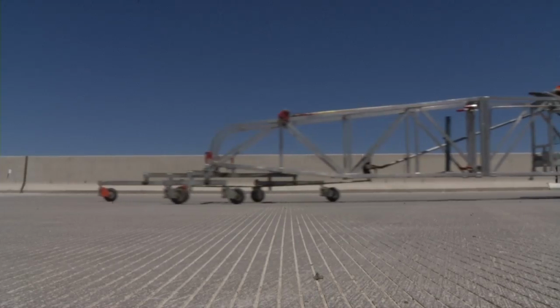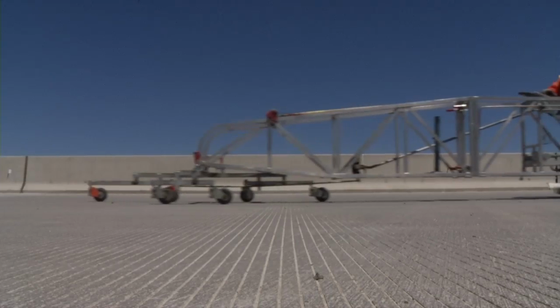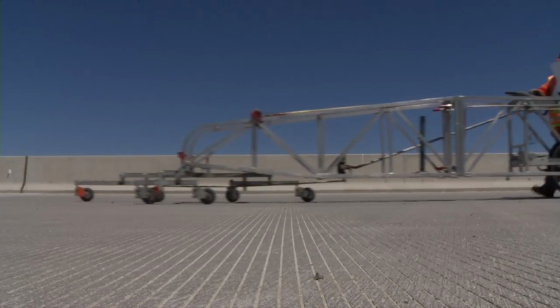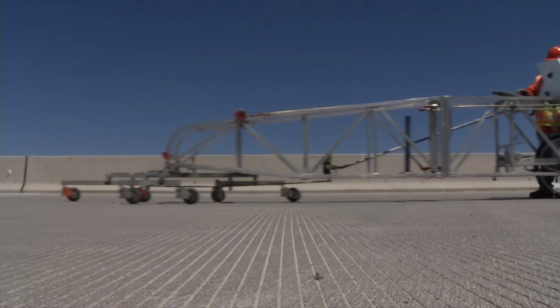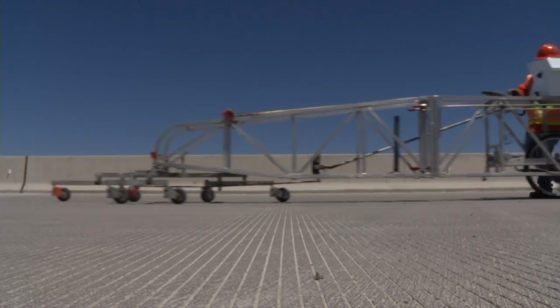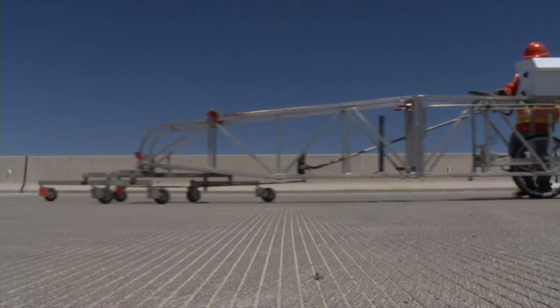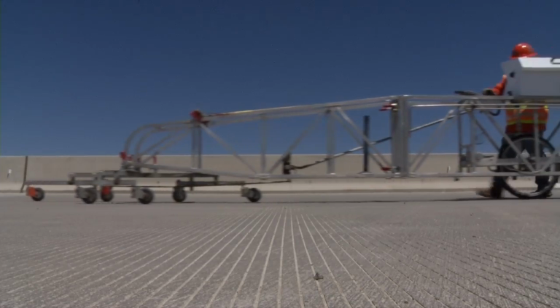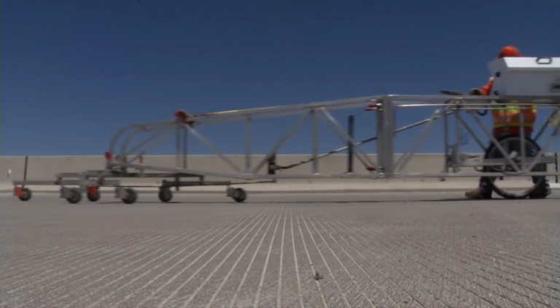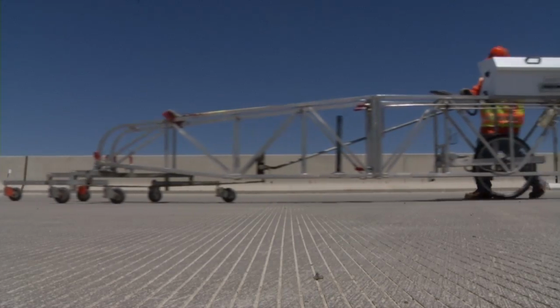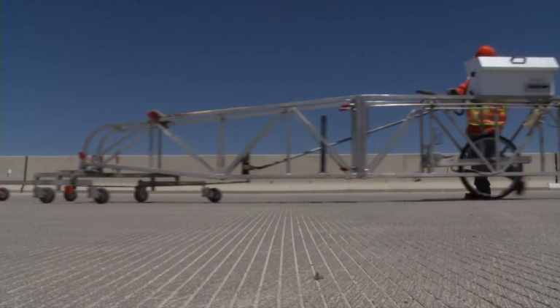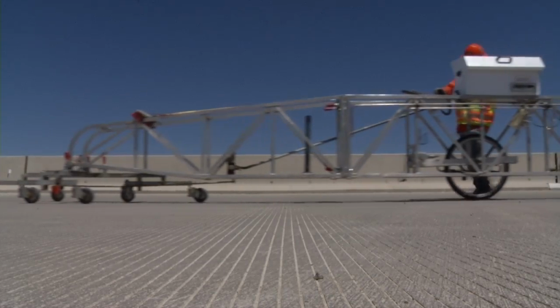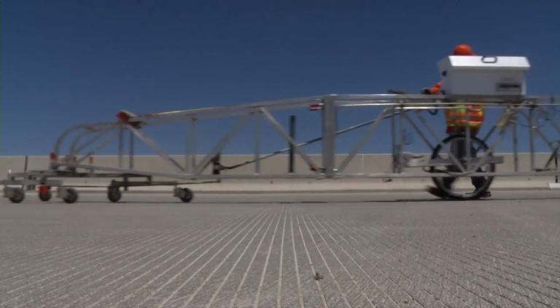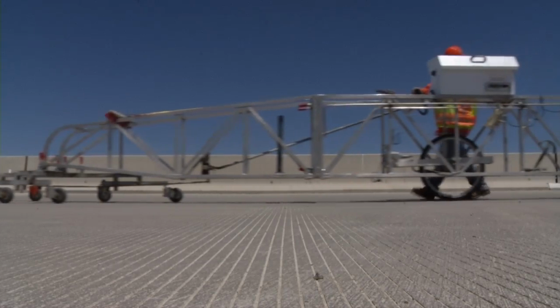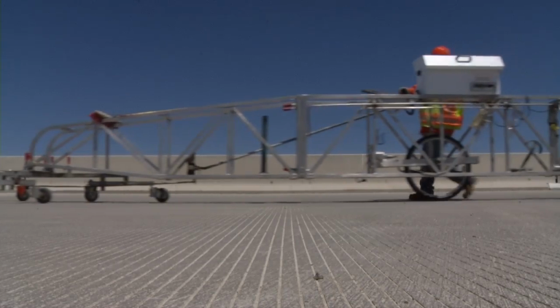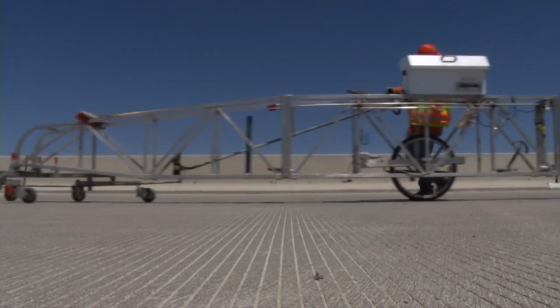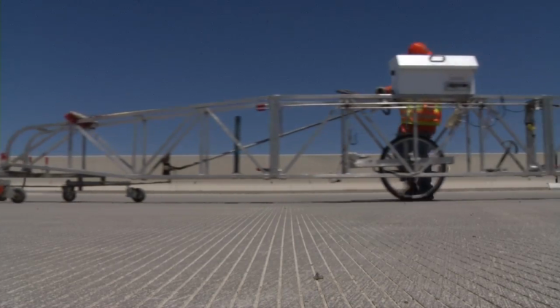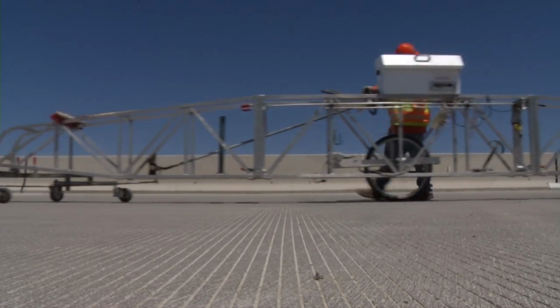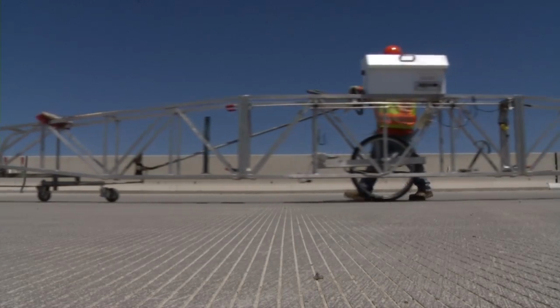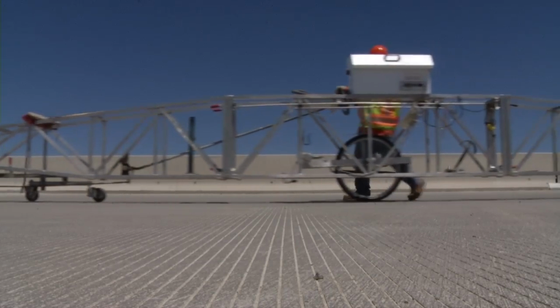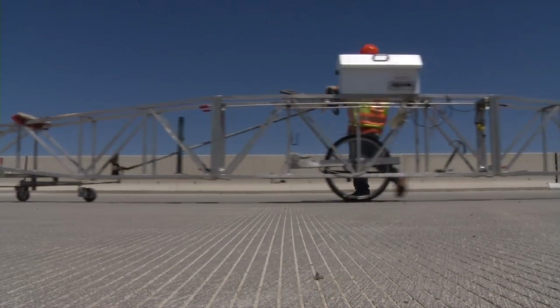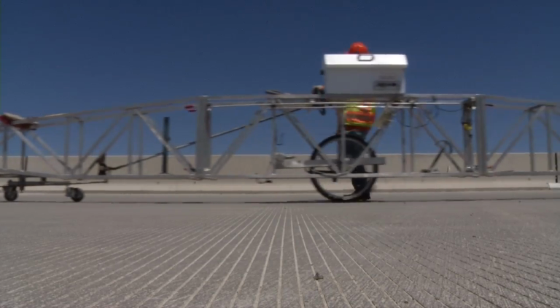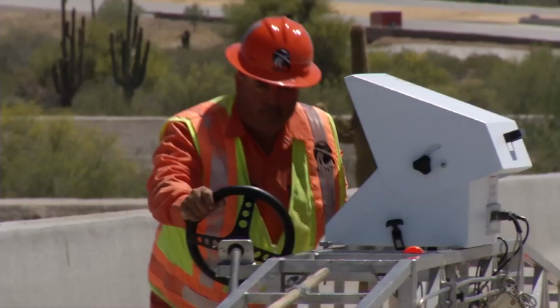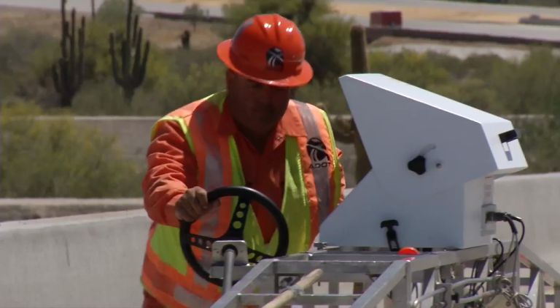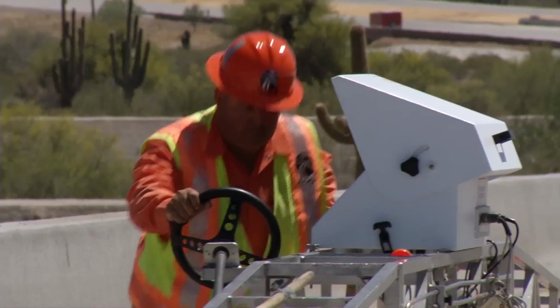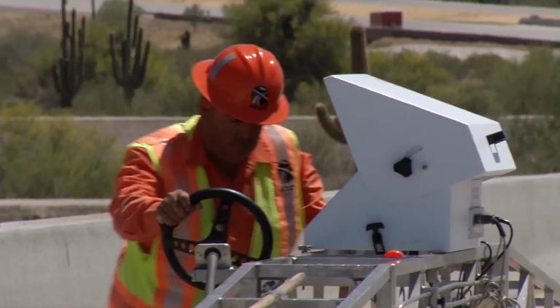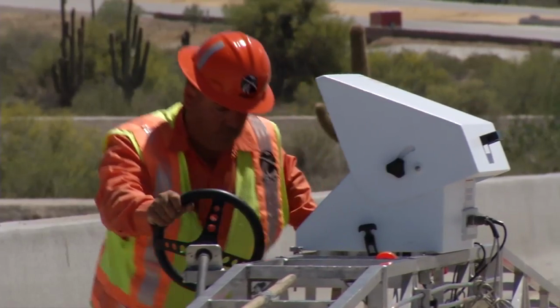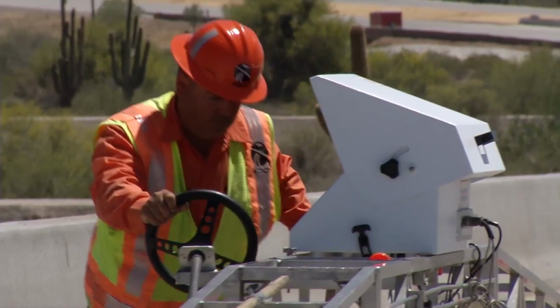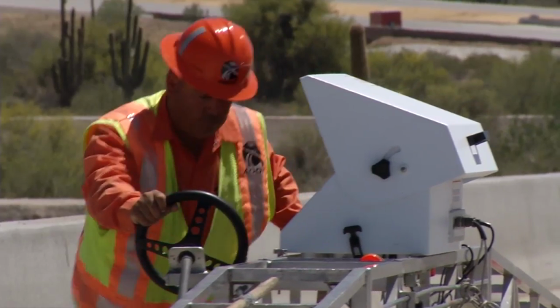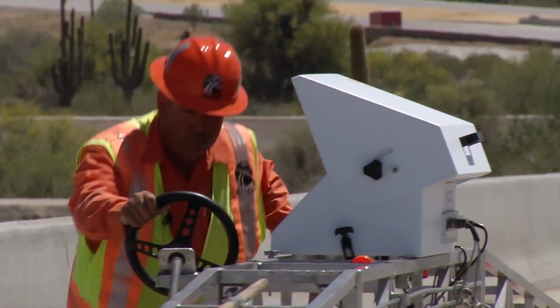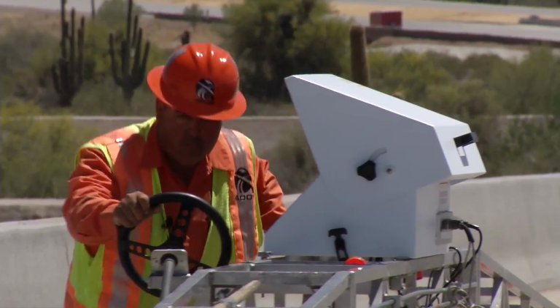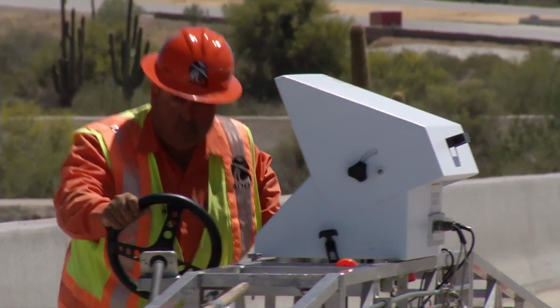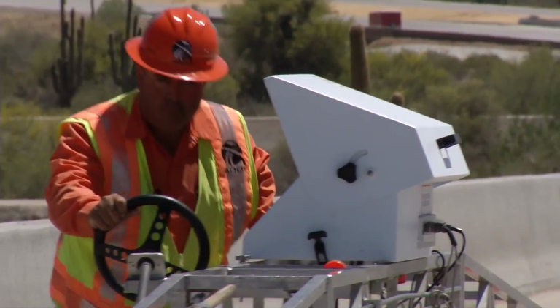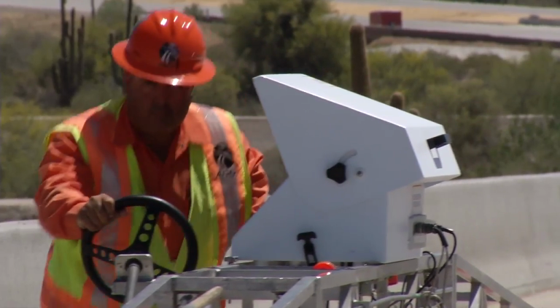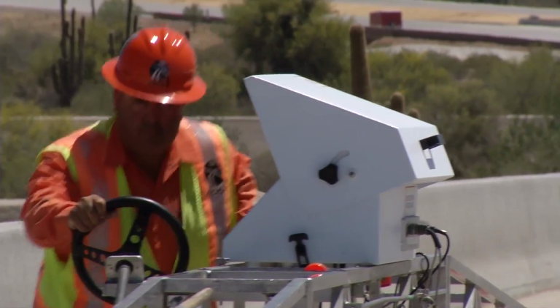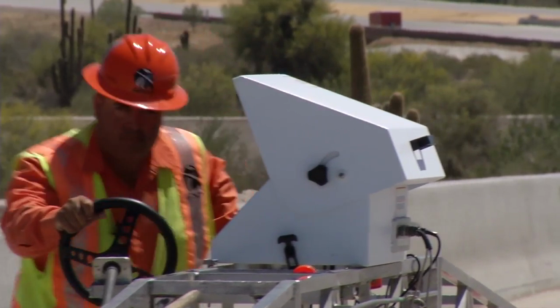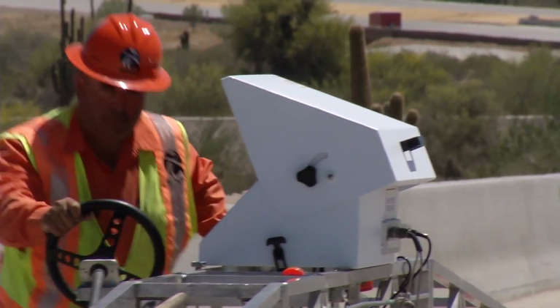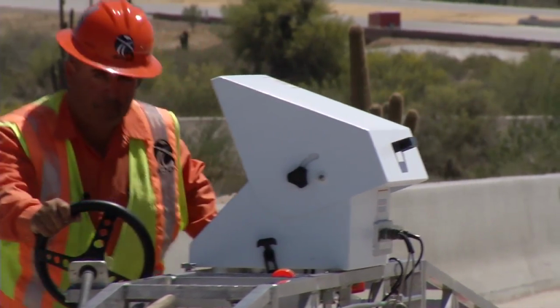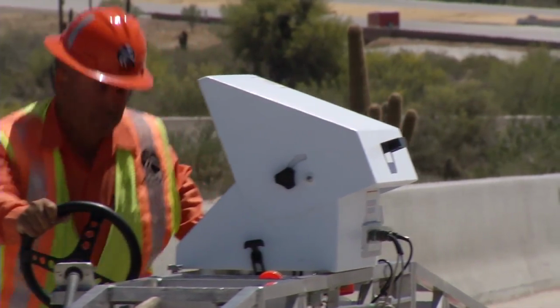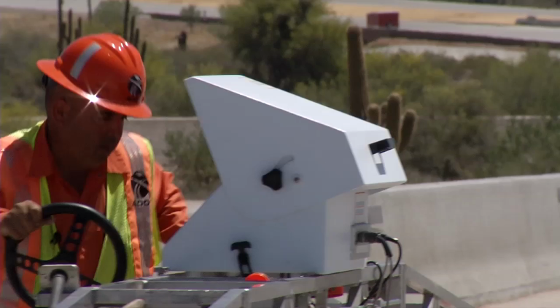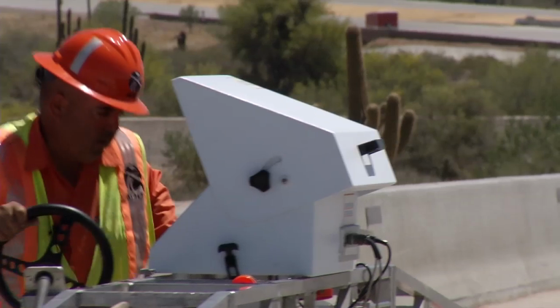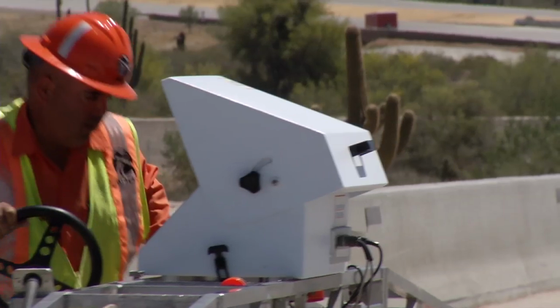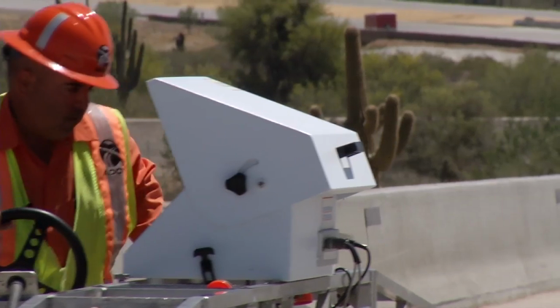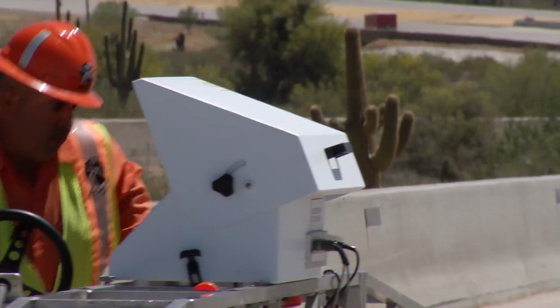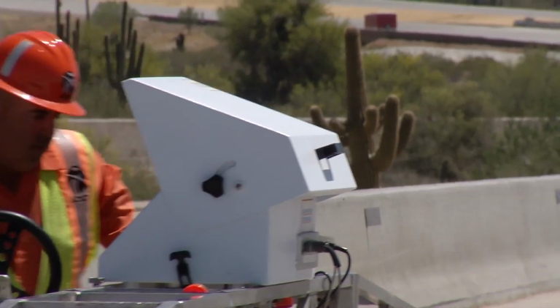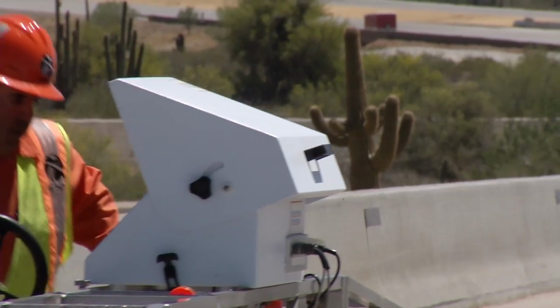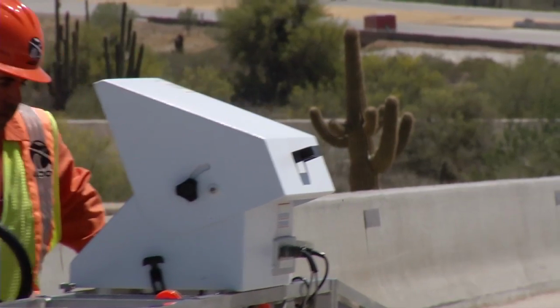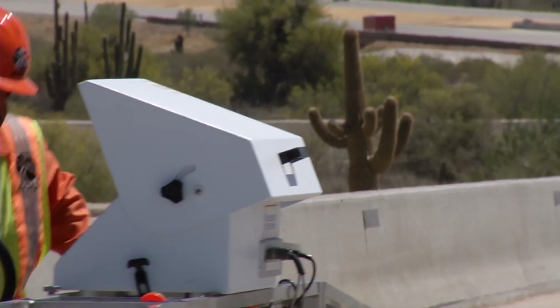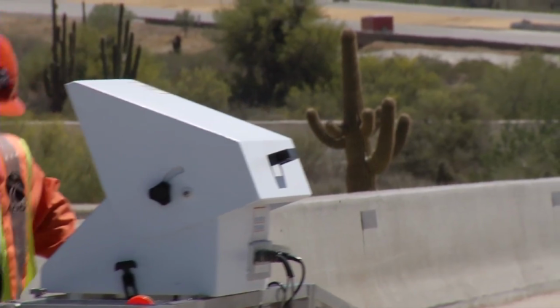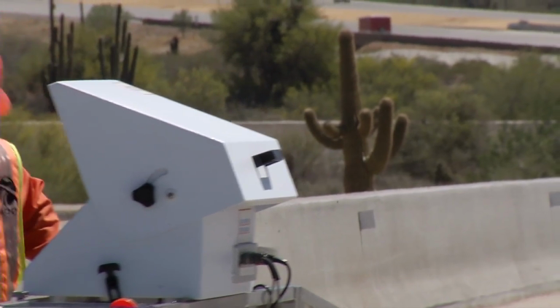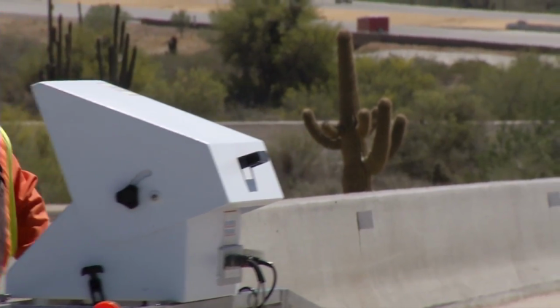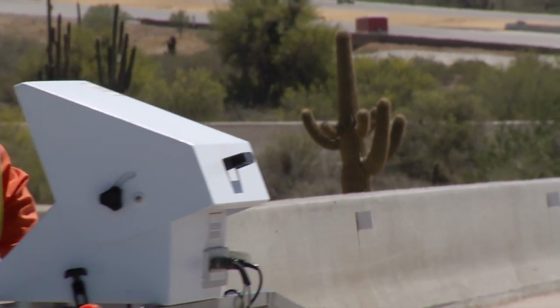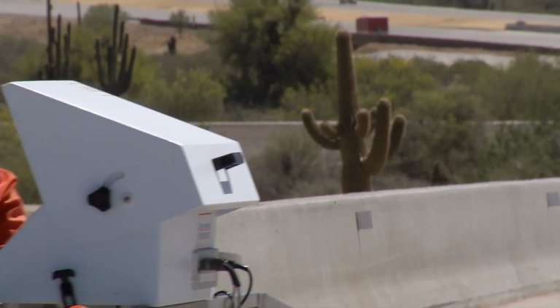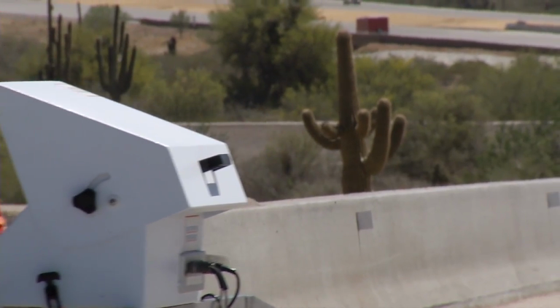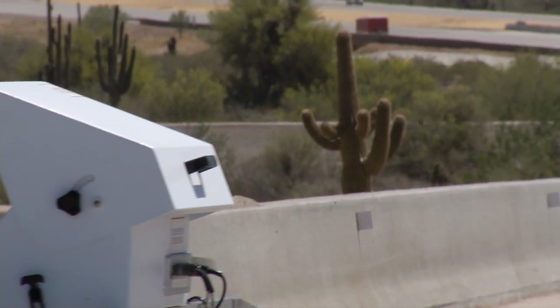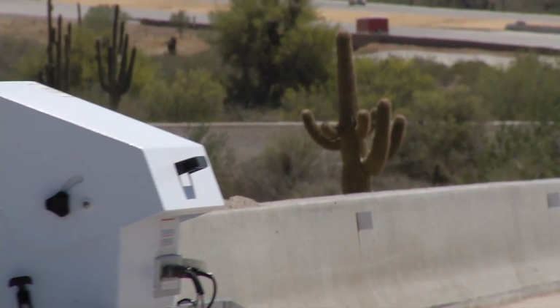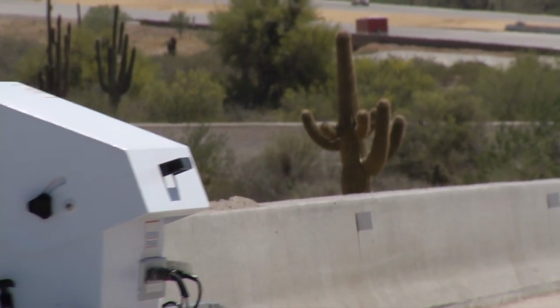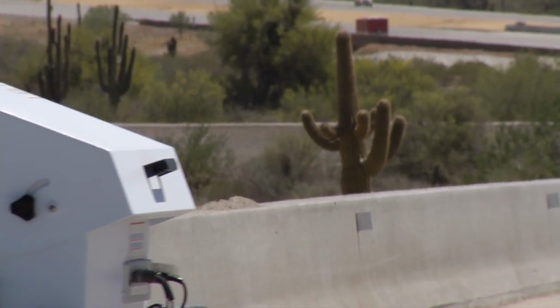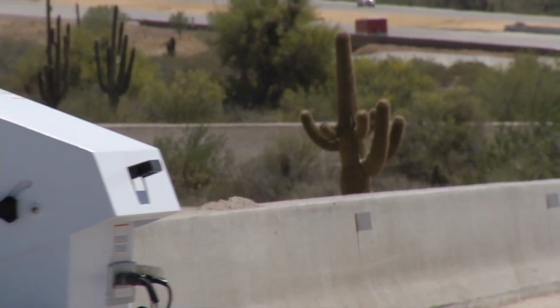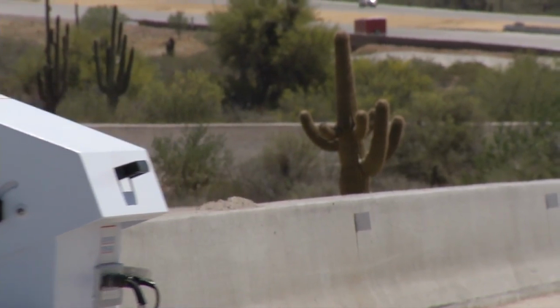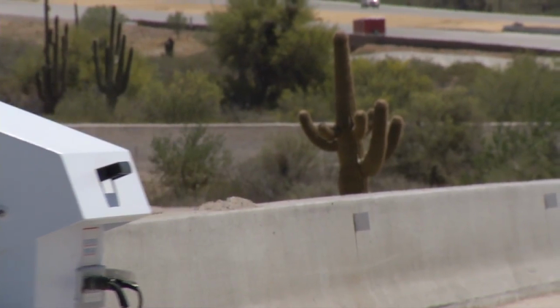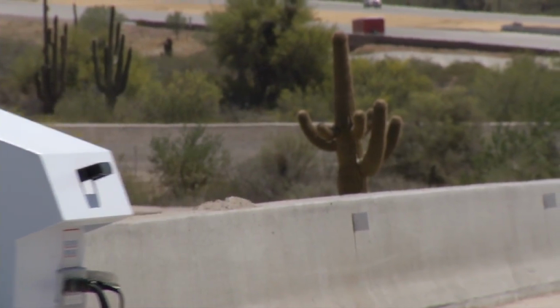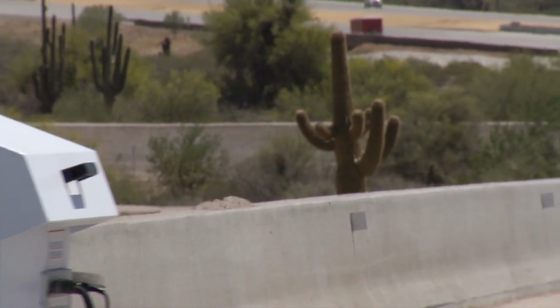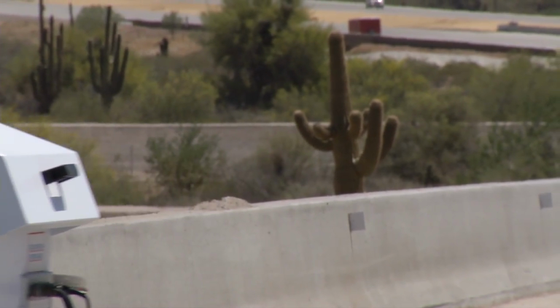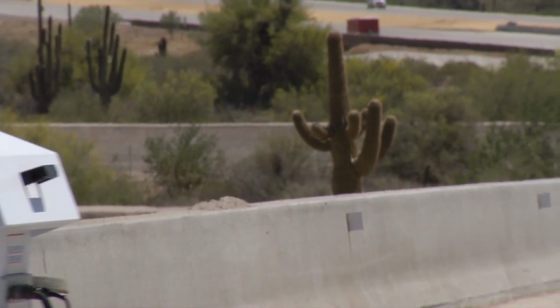If there's a bump that's greater than three-tenths of an inch within 25 feet, that is a must grind, and that must be addressed.